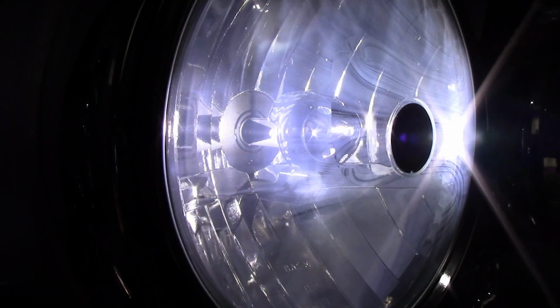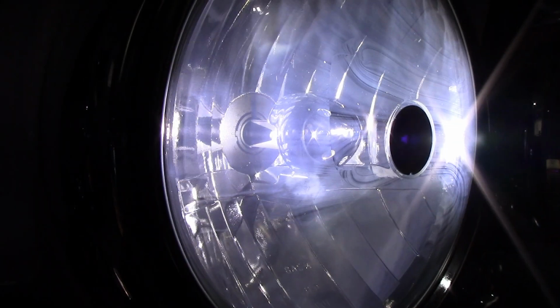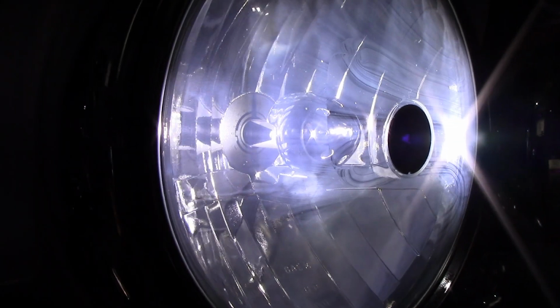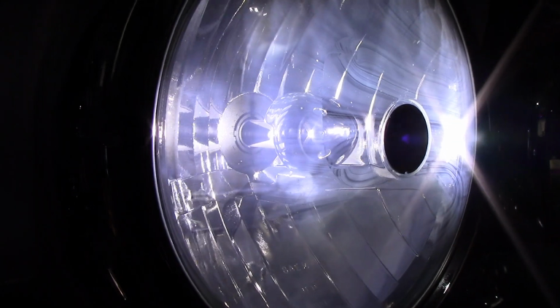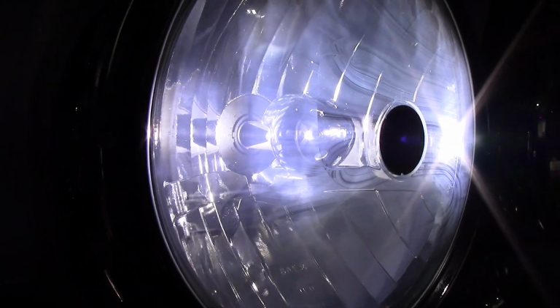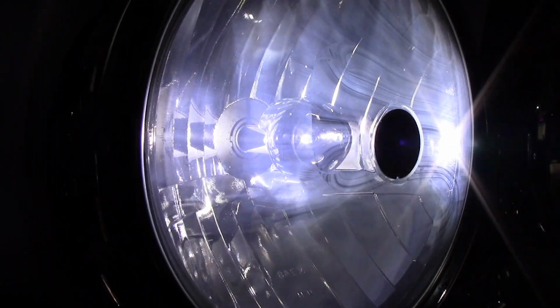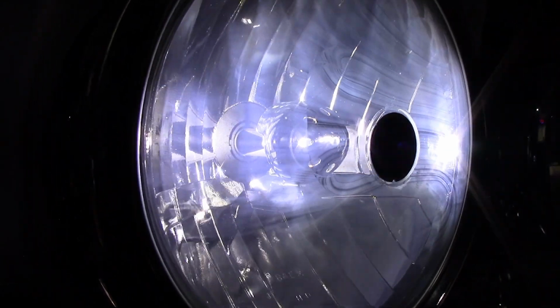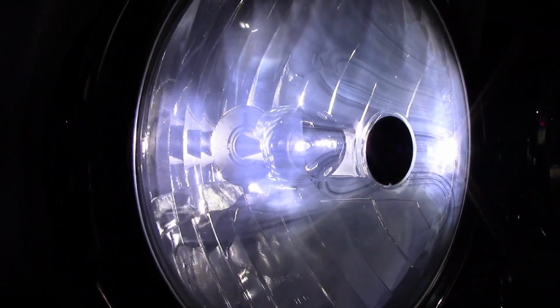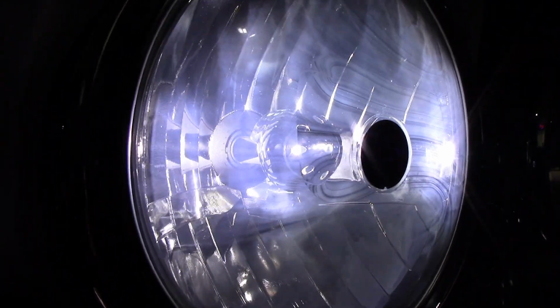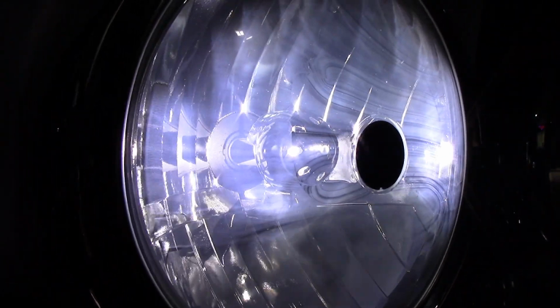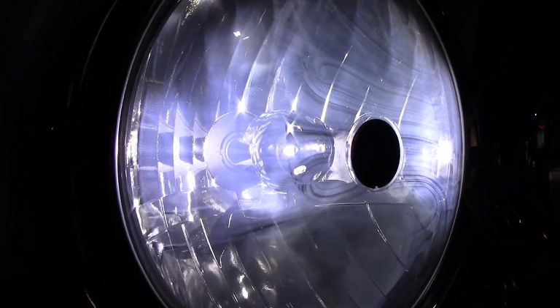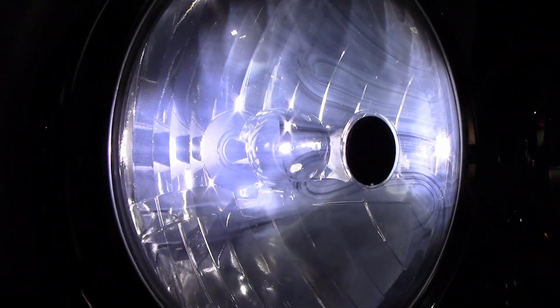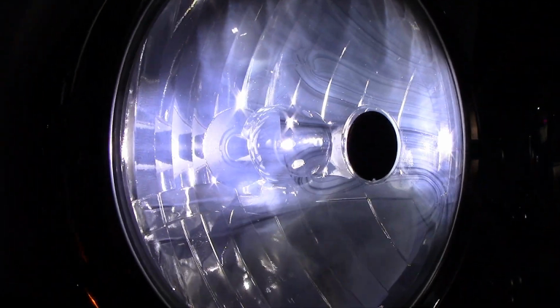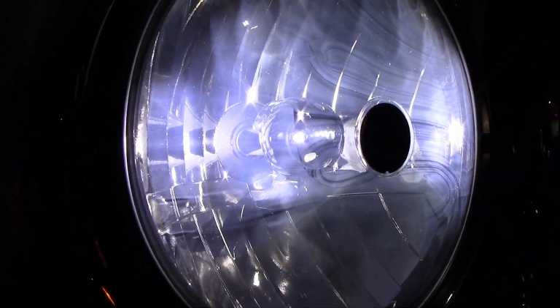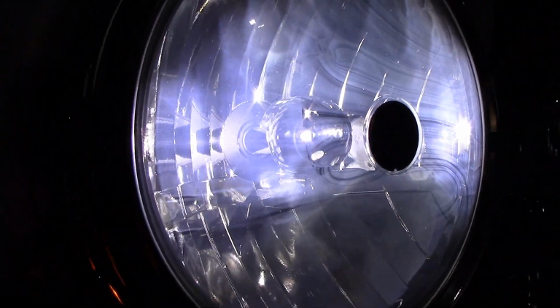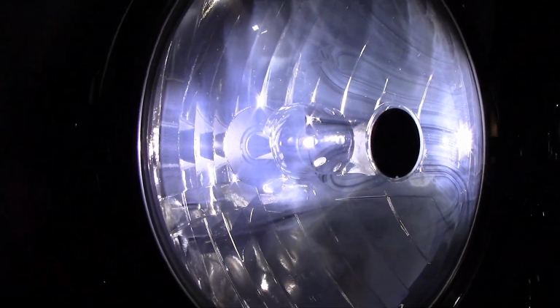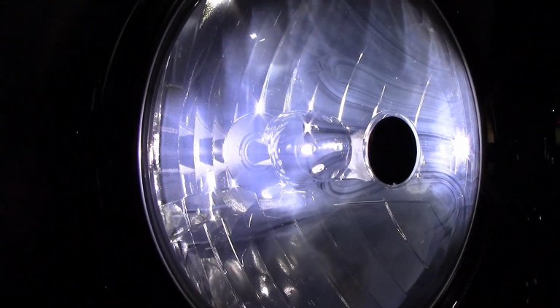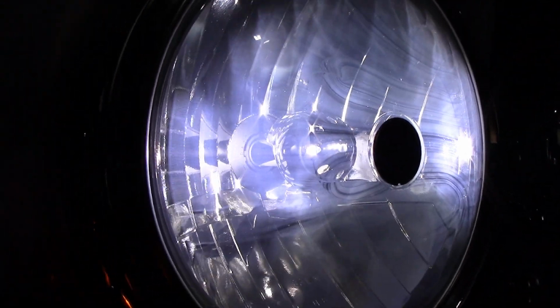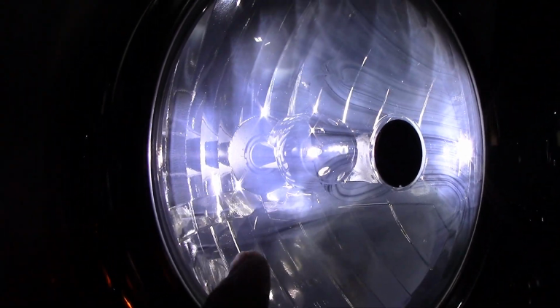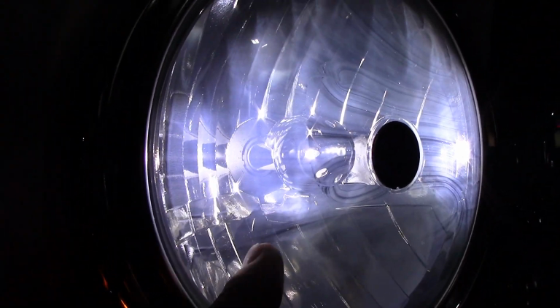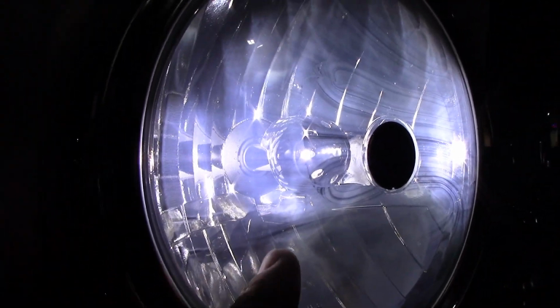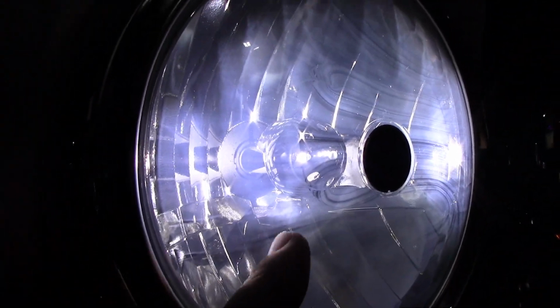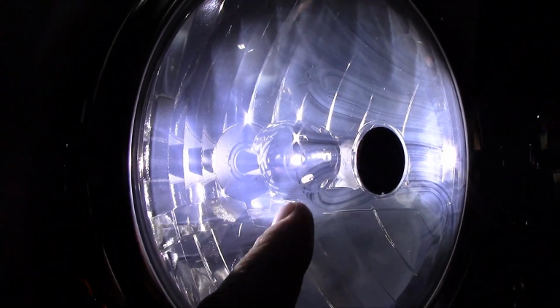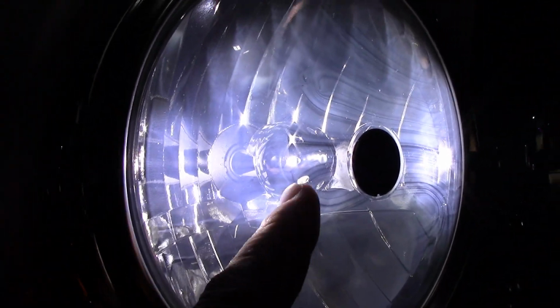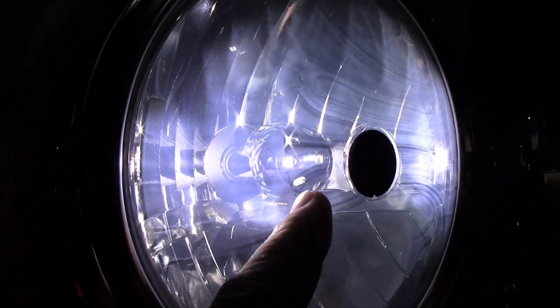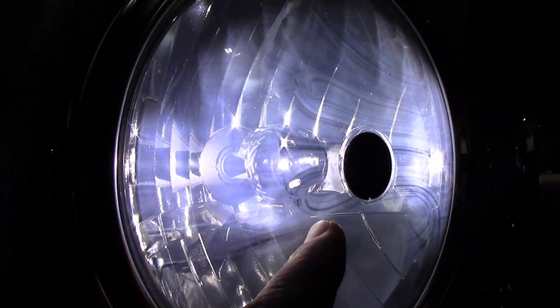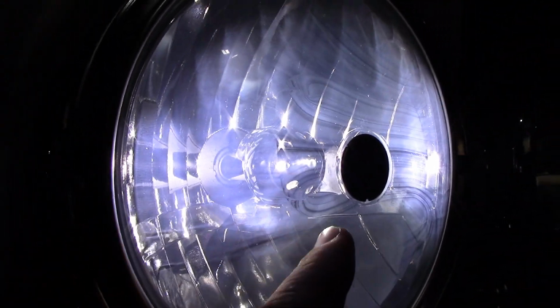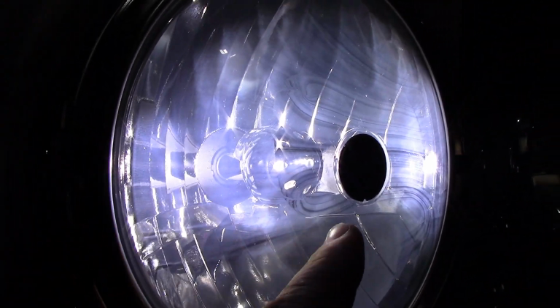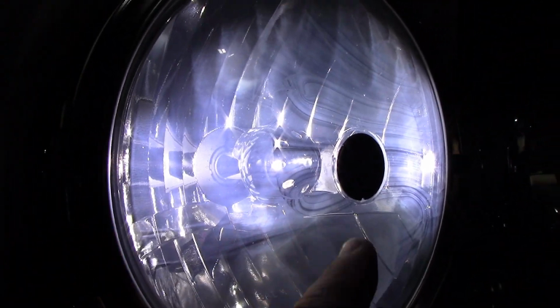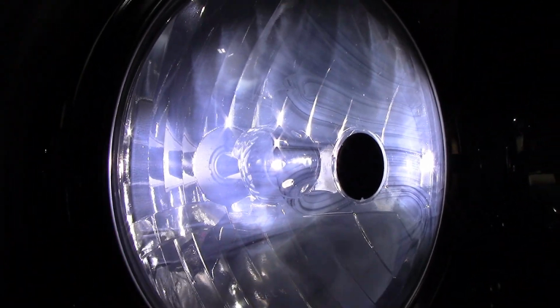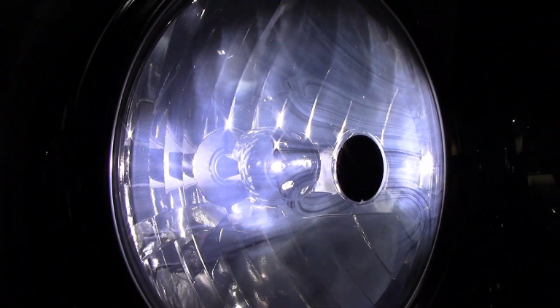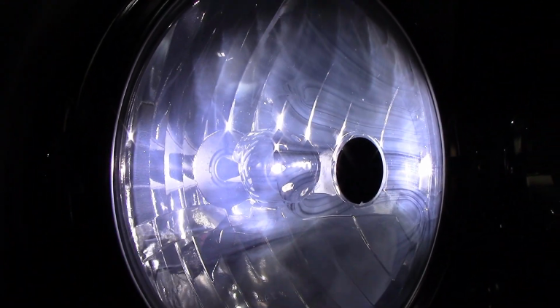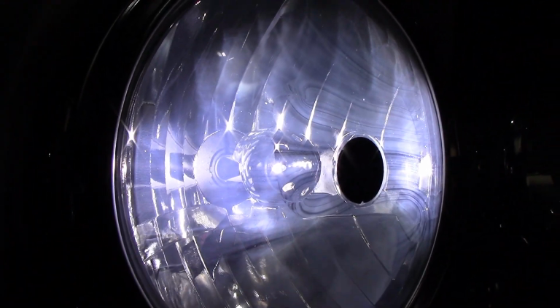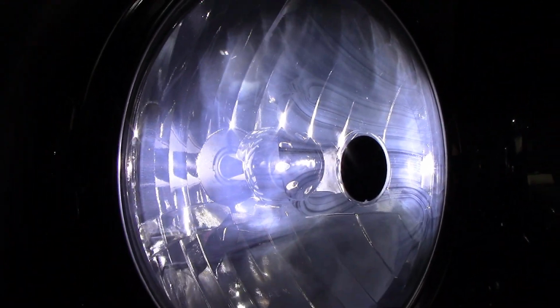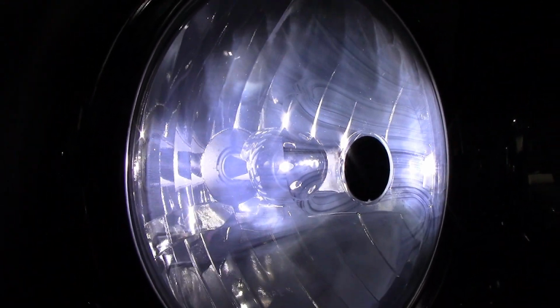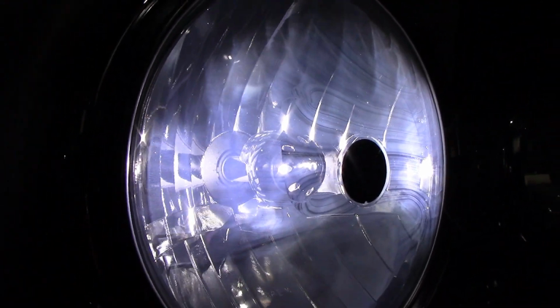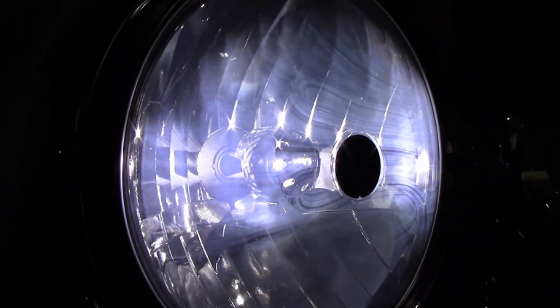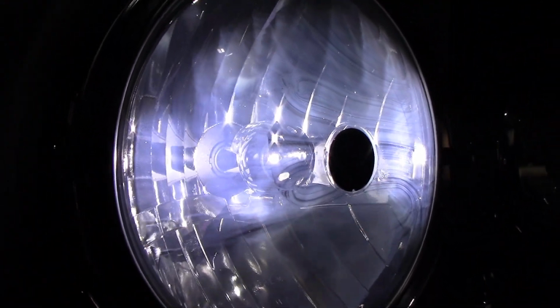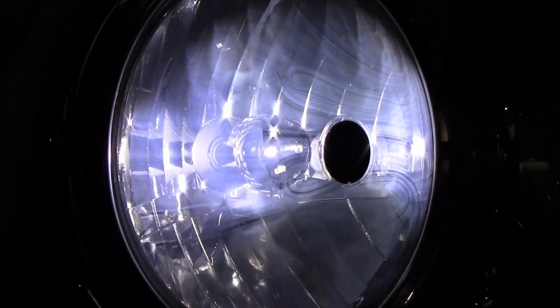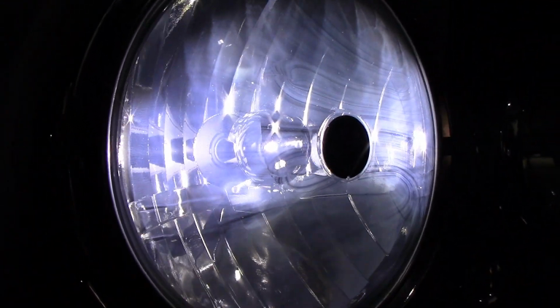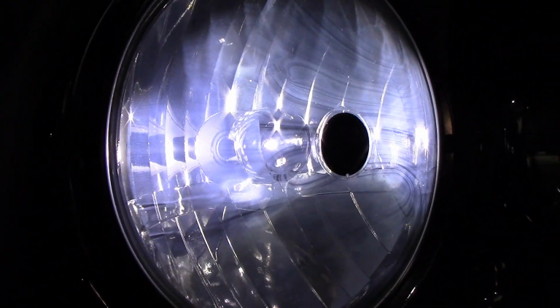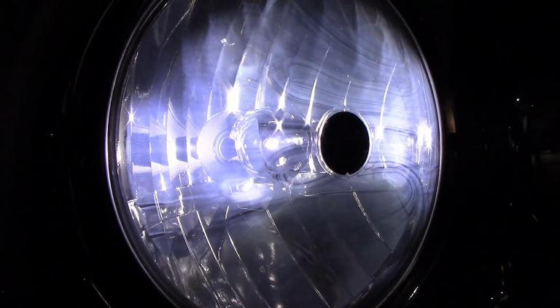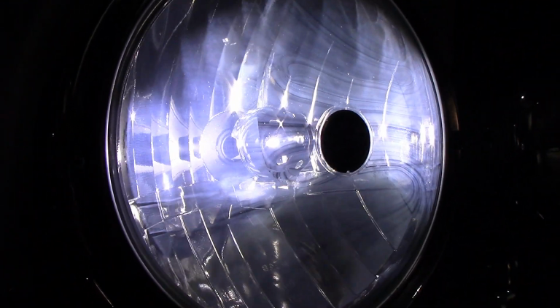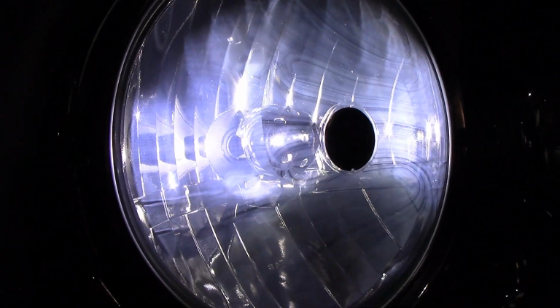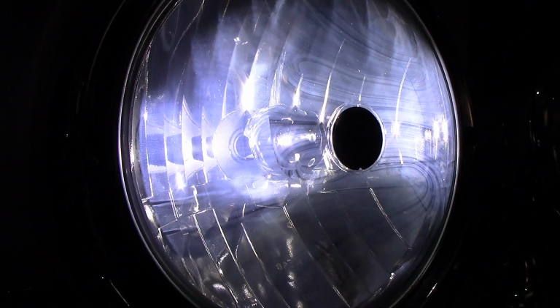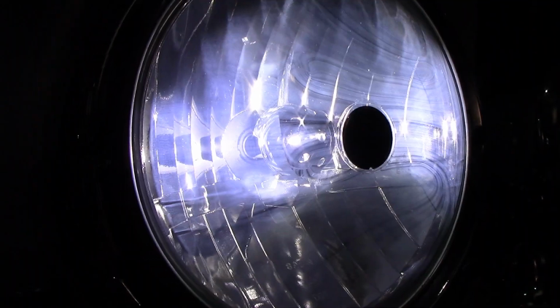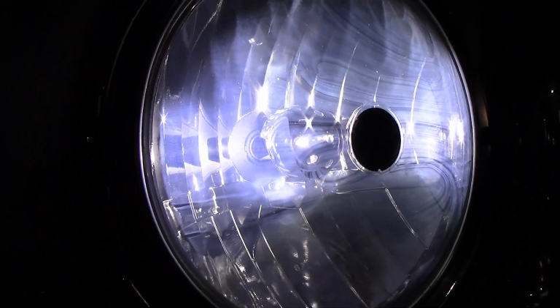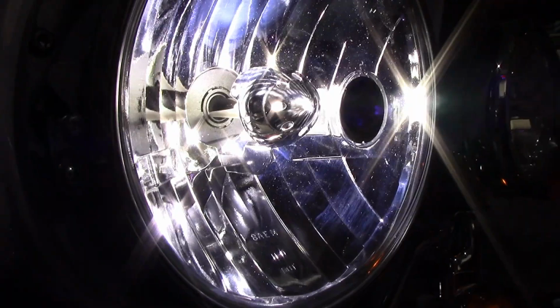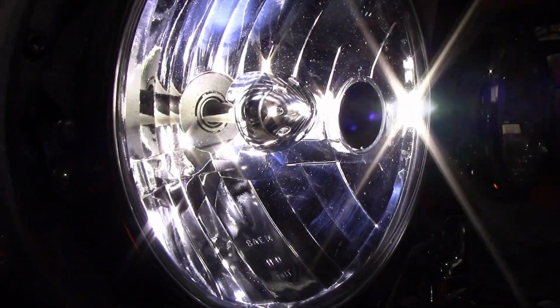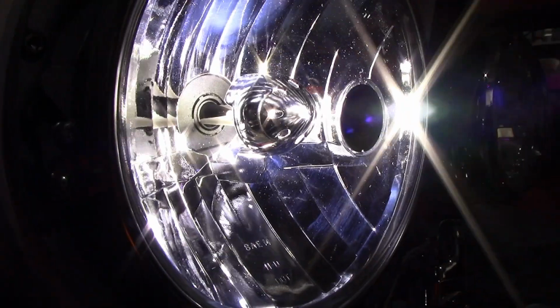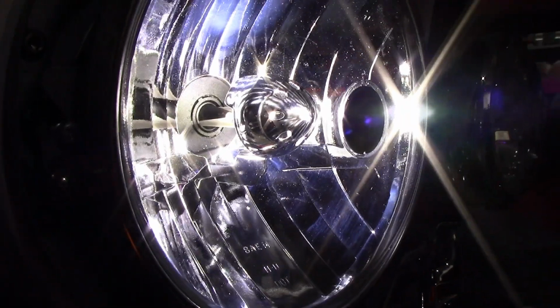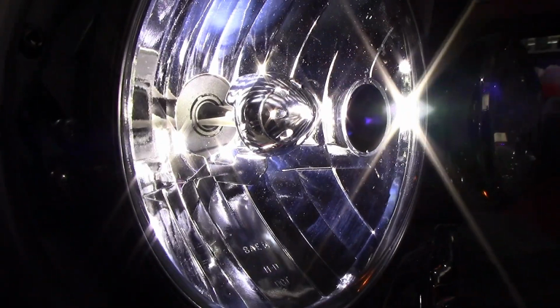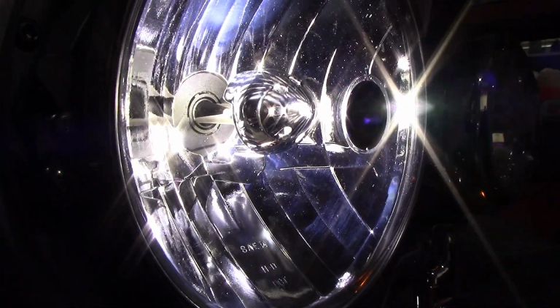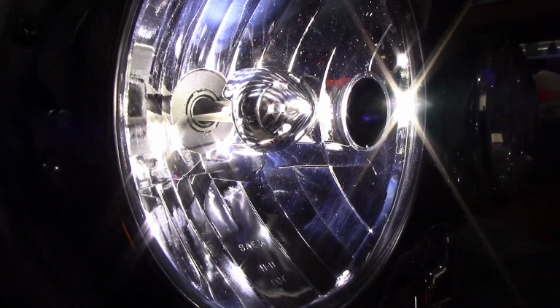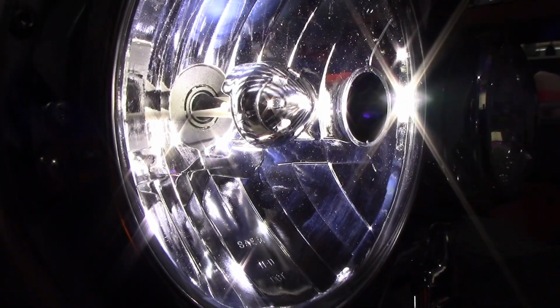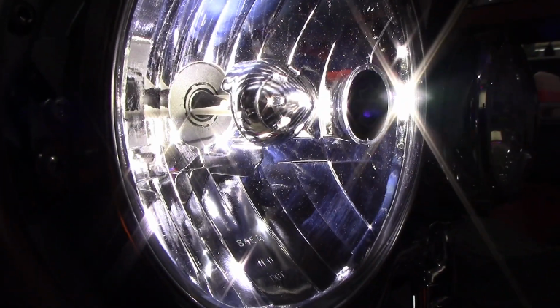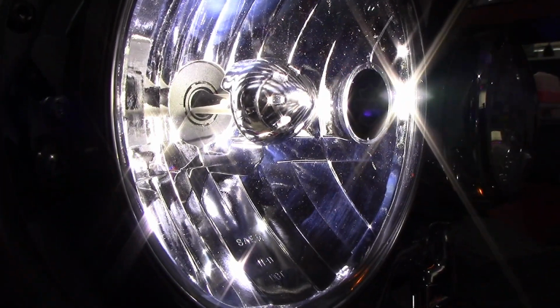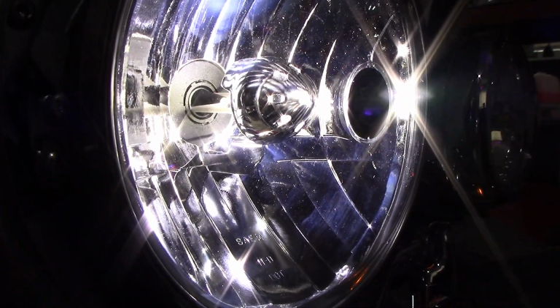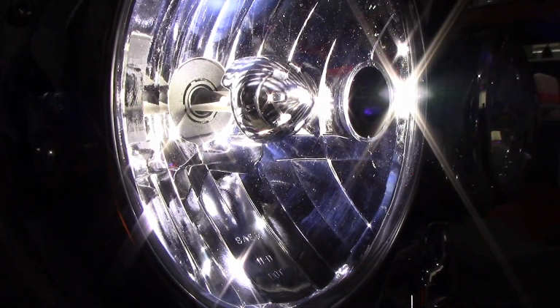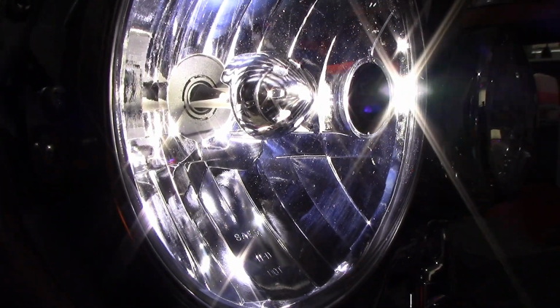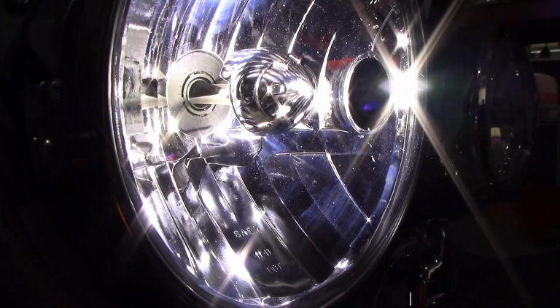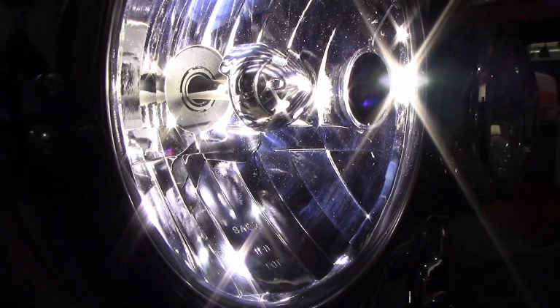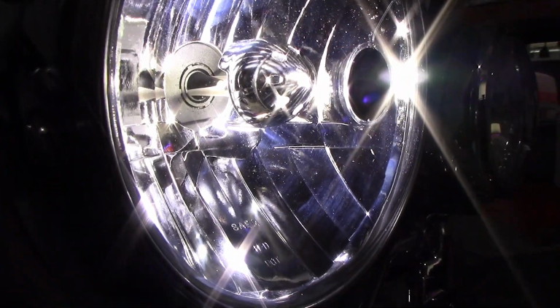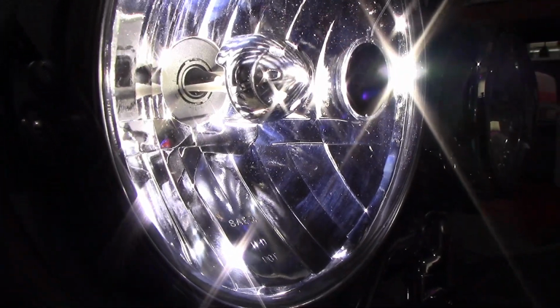So cloudy it looks — you can see where somebody had been wiping on it at one point. Look how much better that looks.